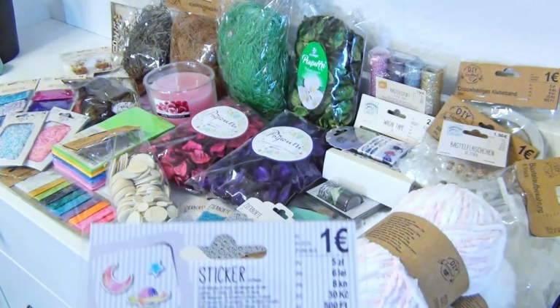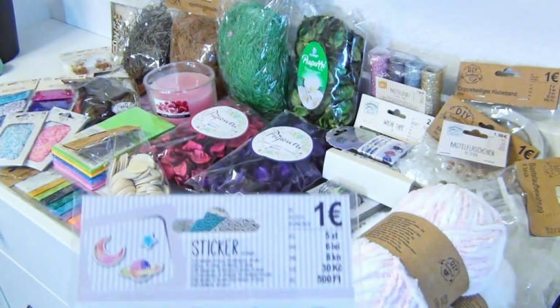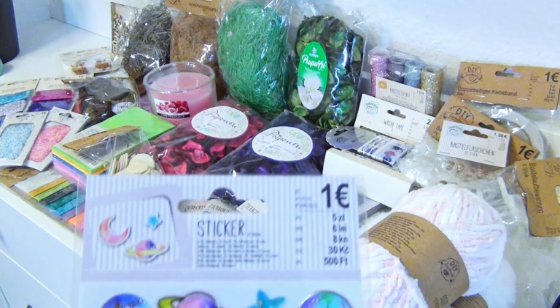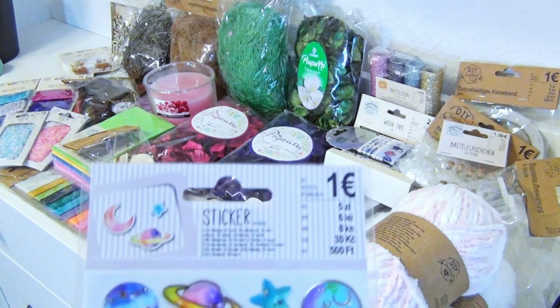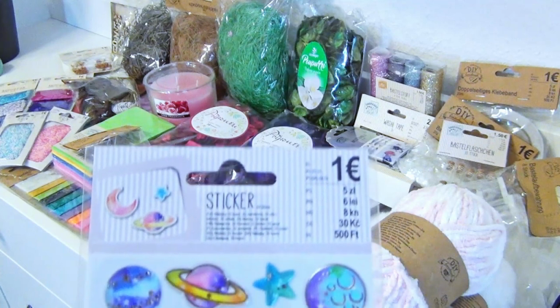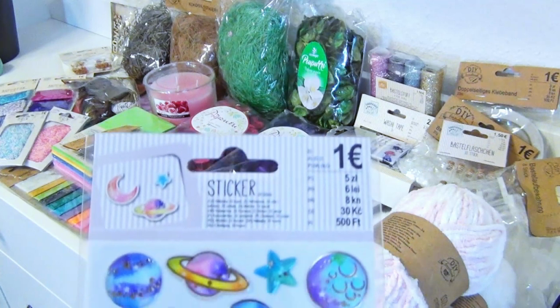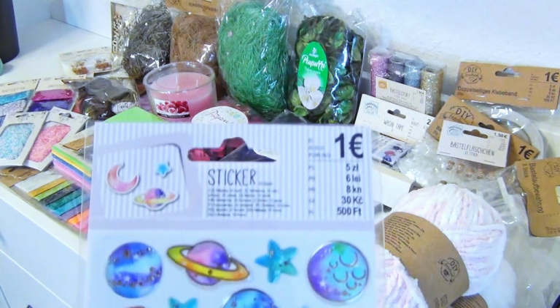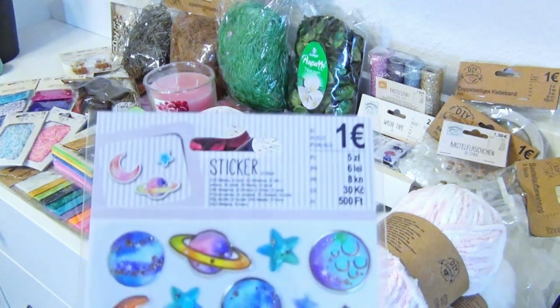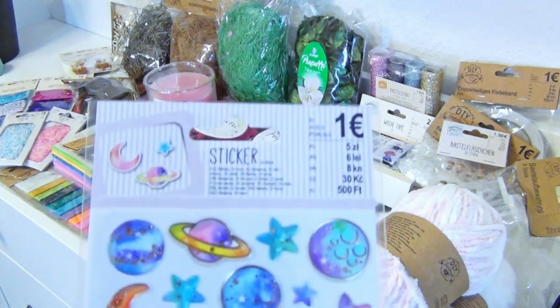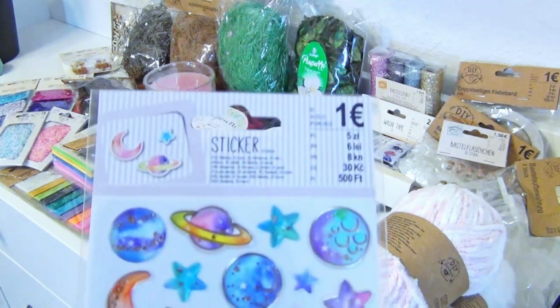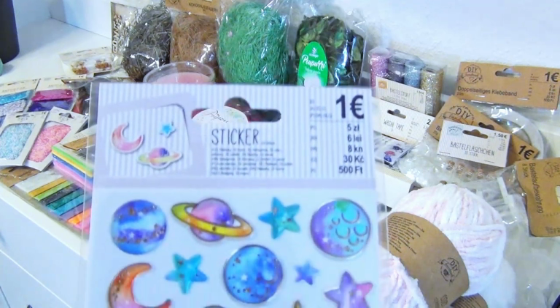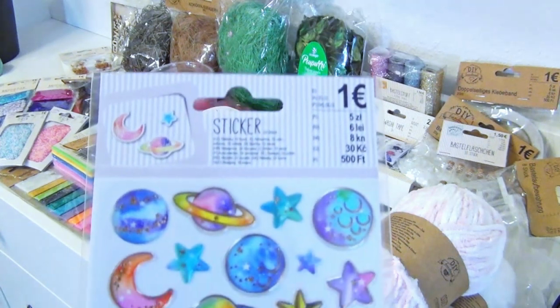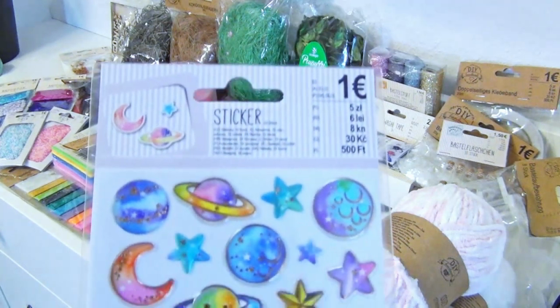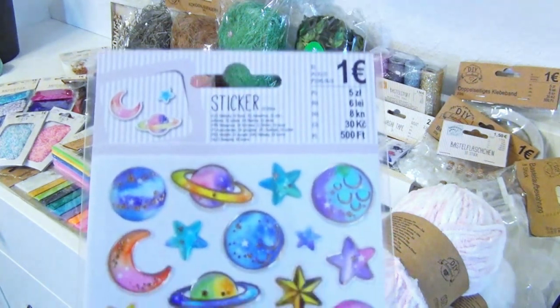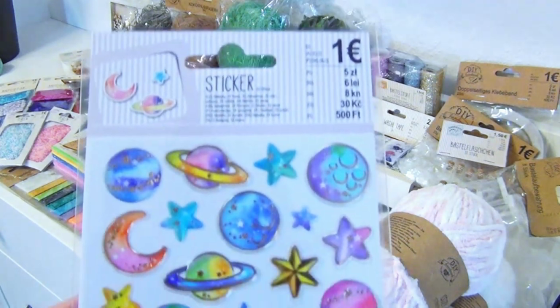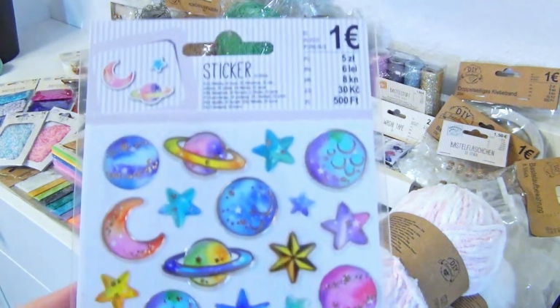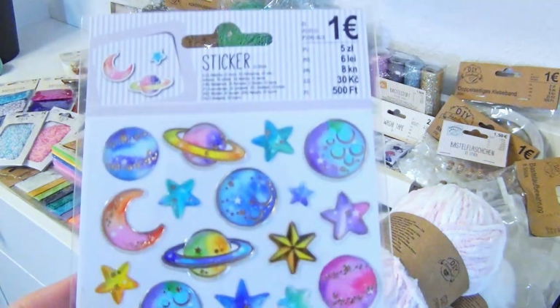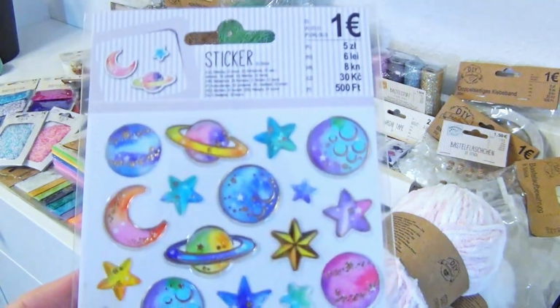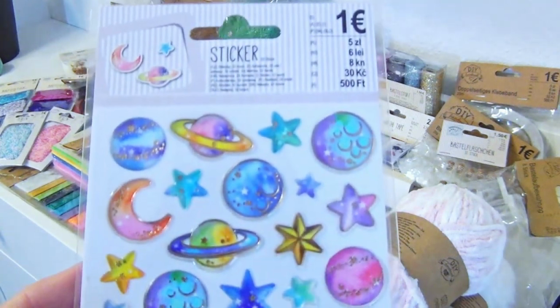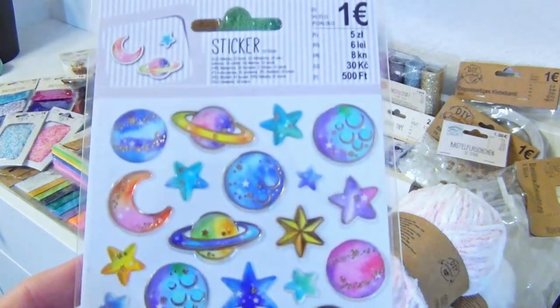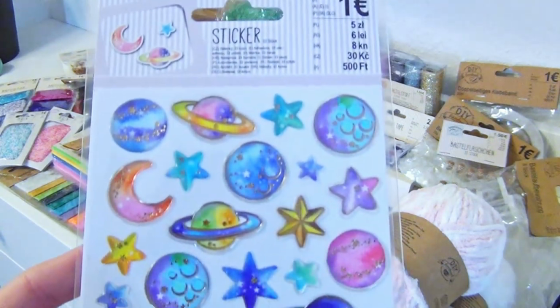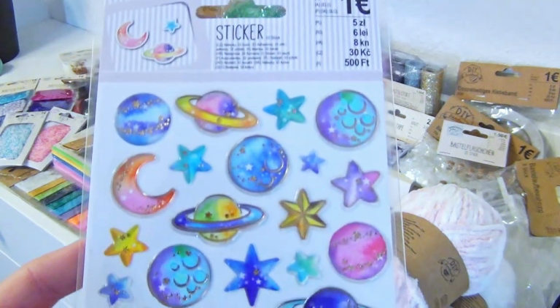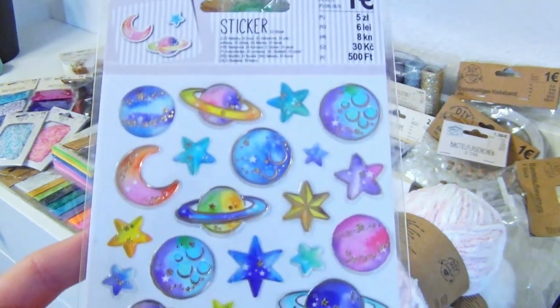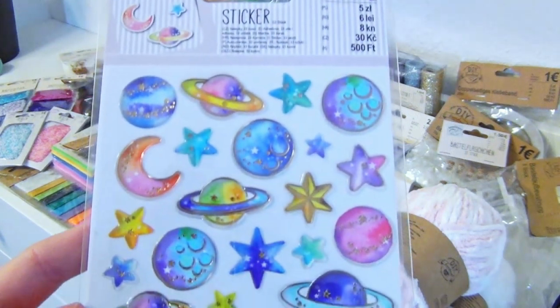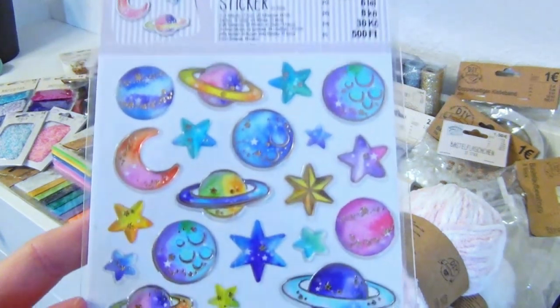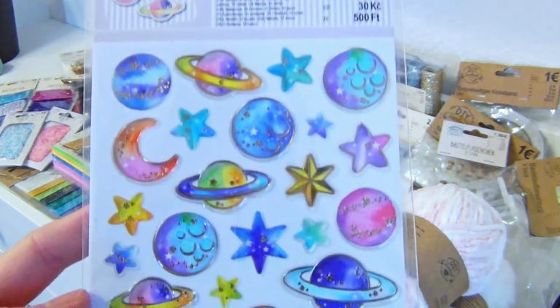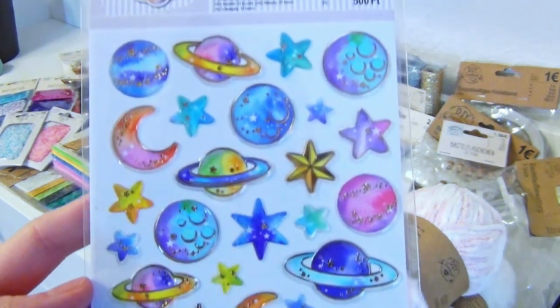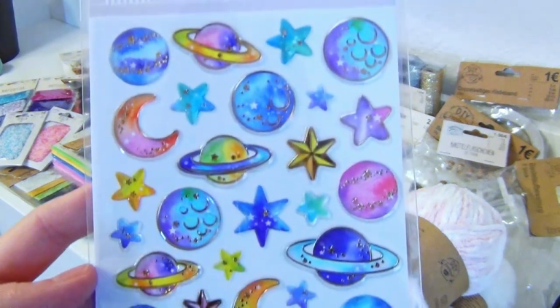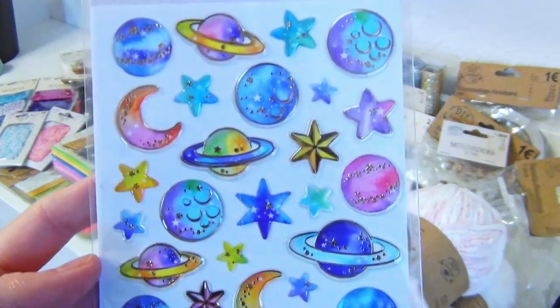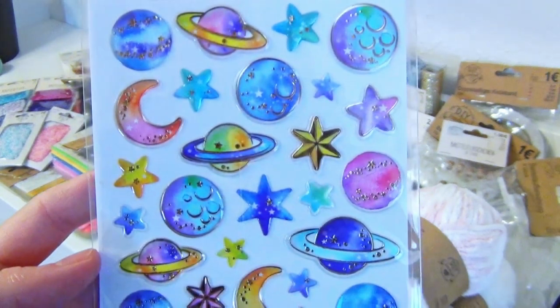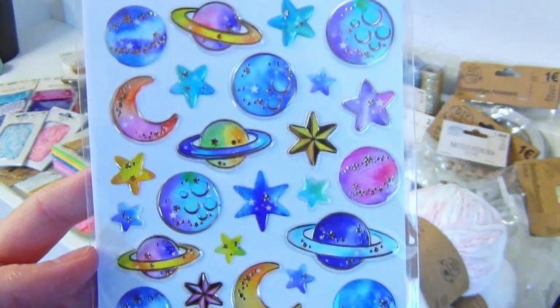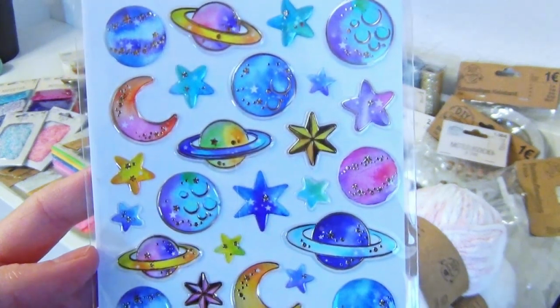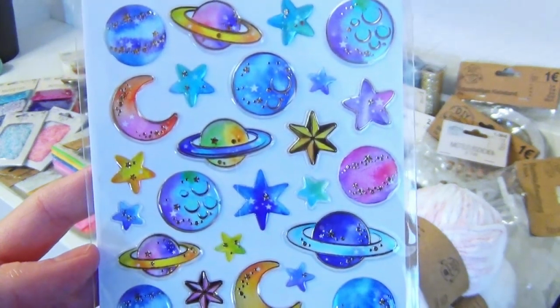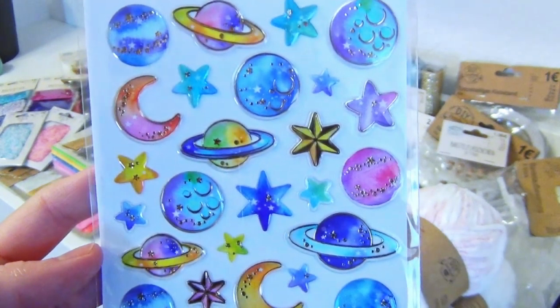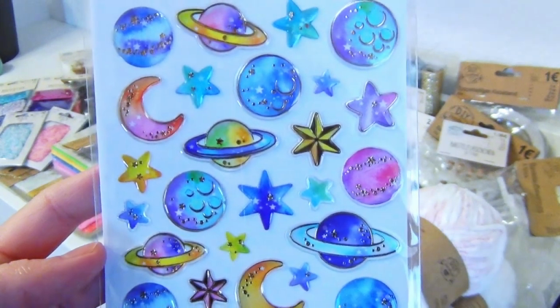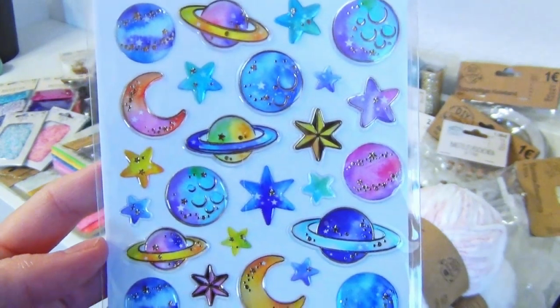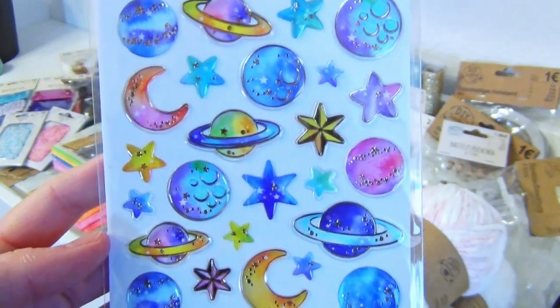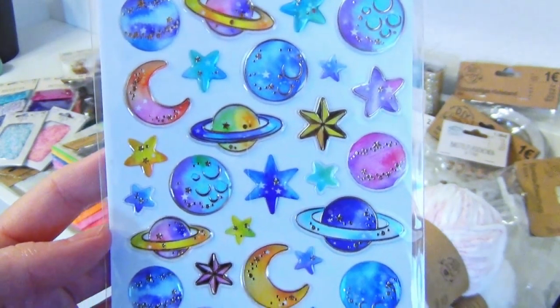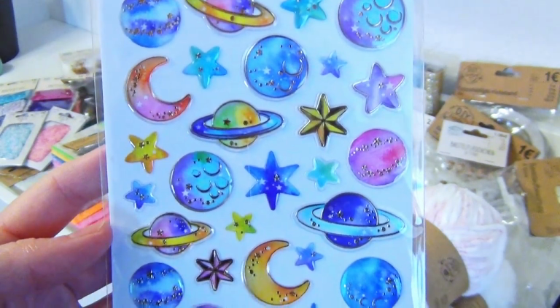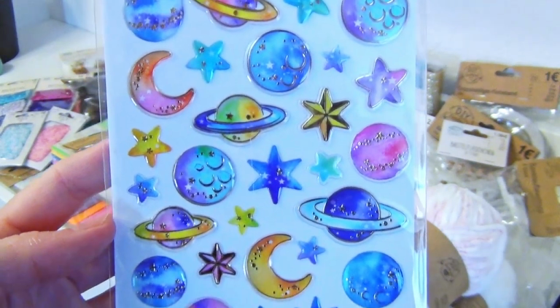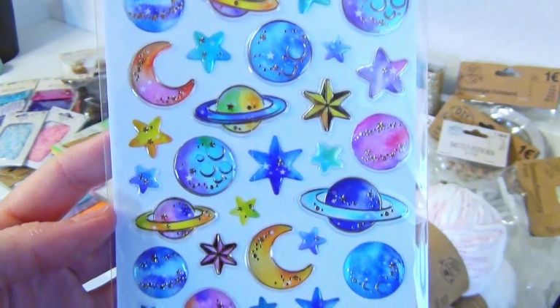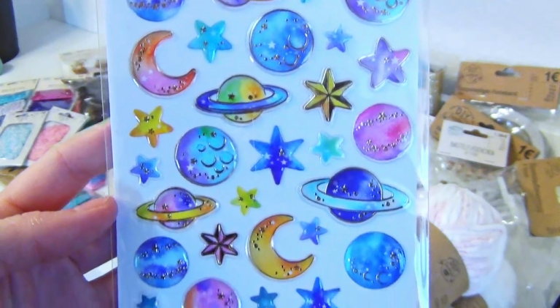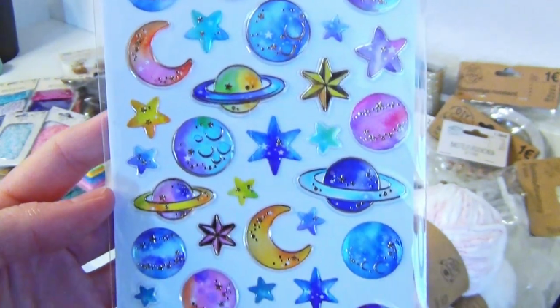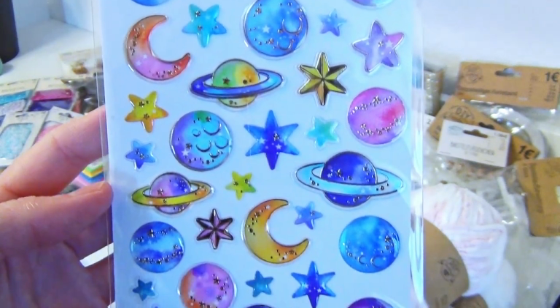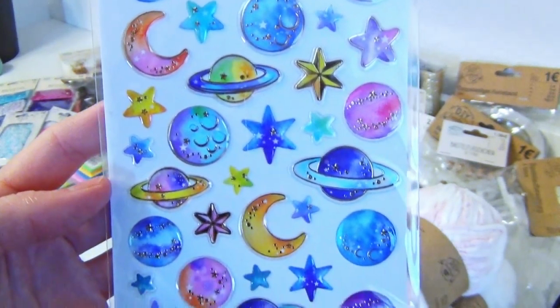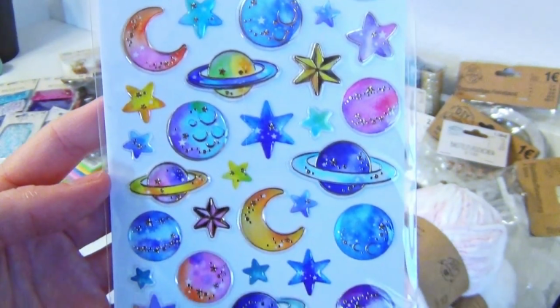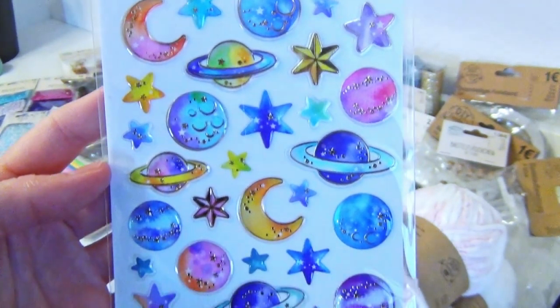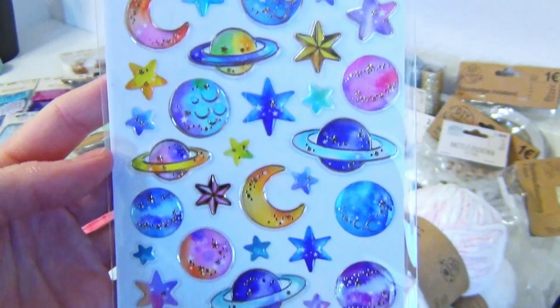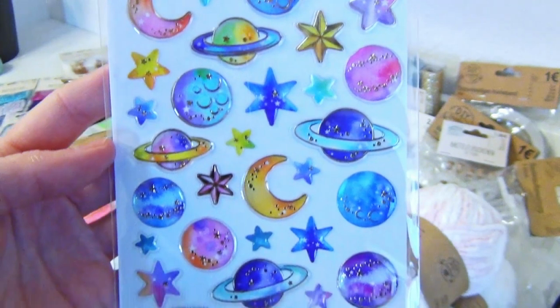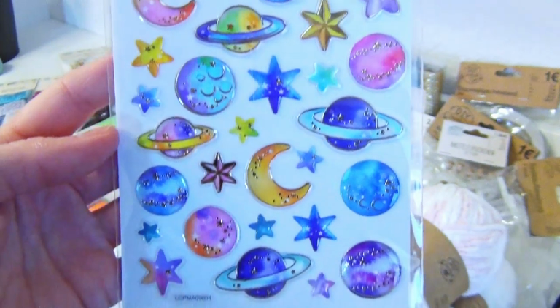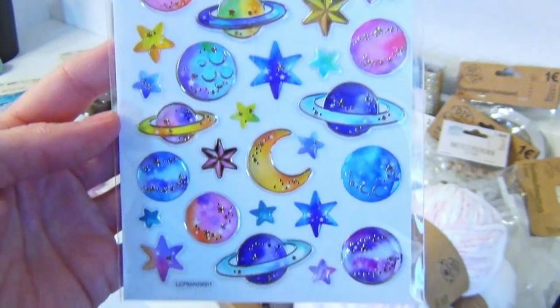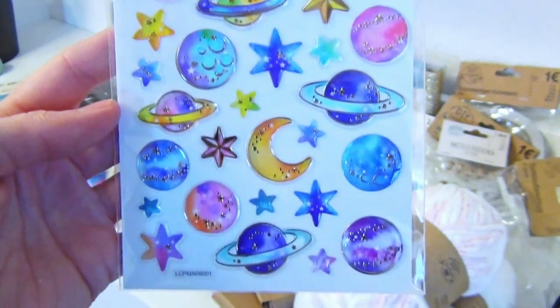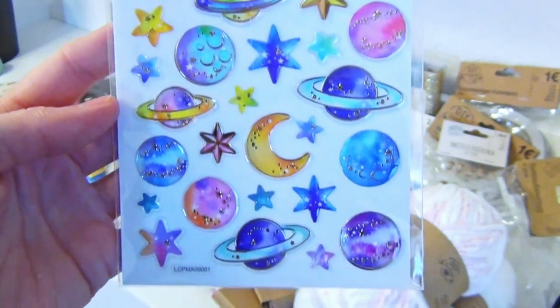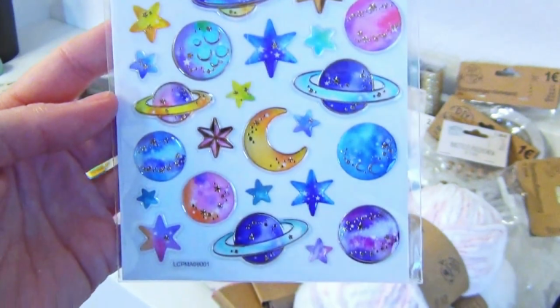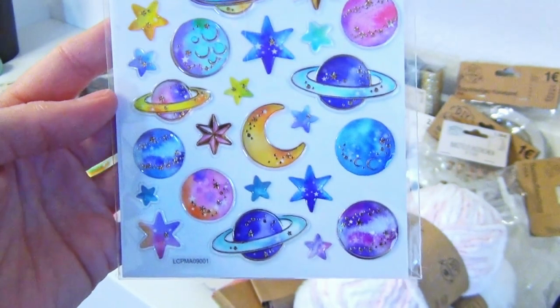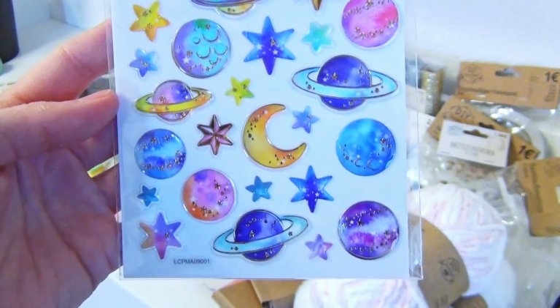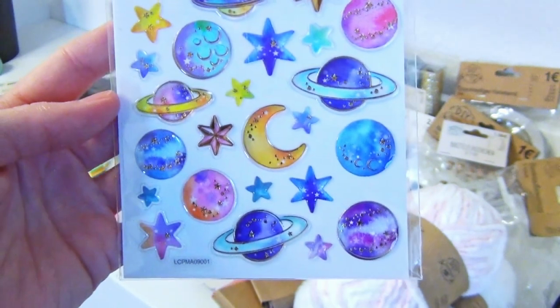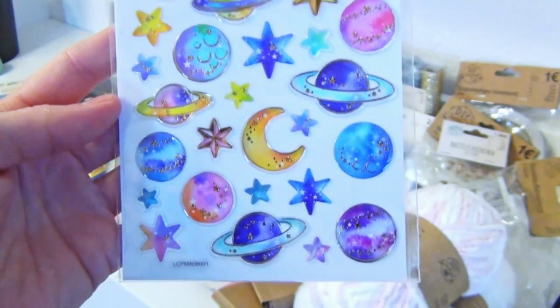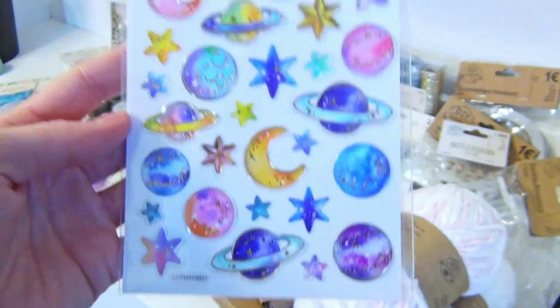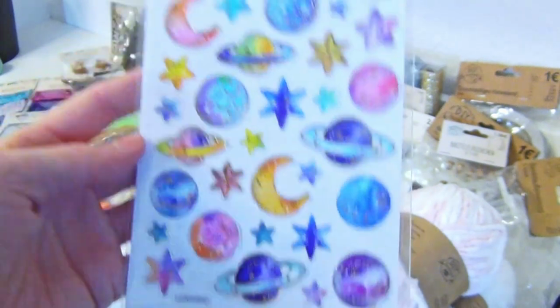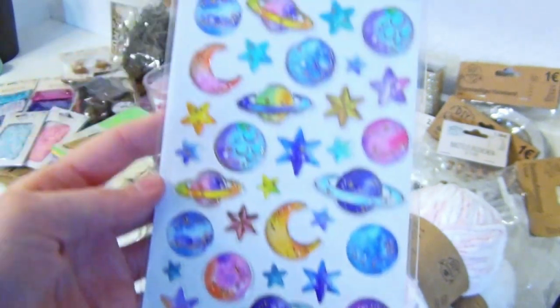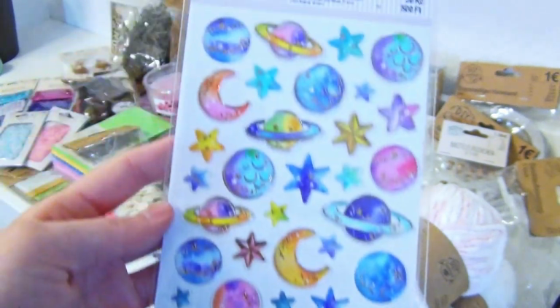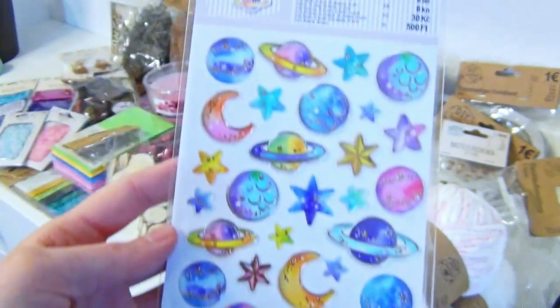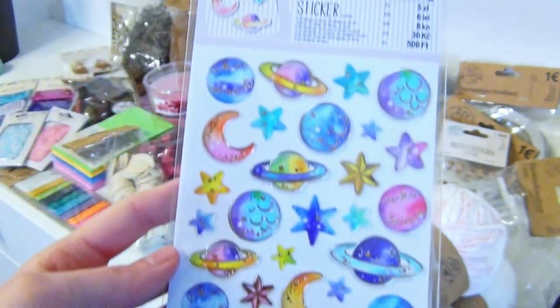I love the colors on these stickers as well — pastel color gradients on planets, stars and moons. Yes, please.